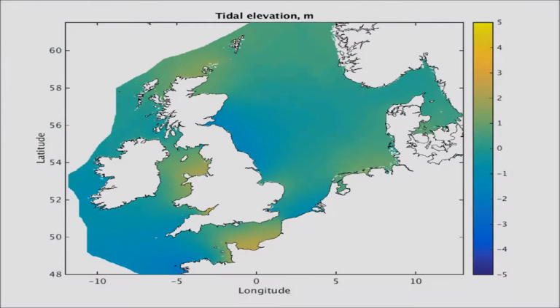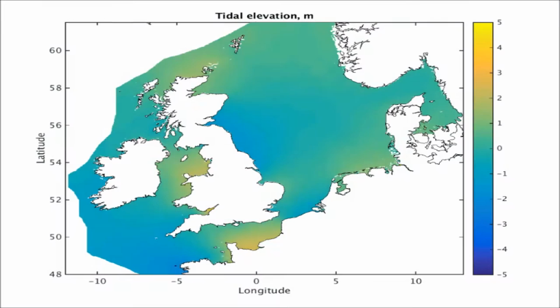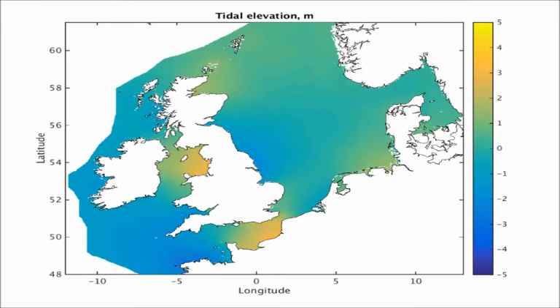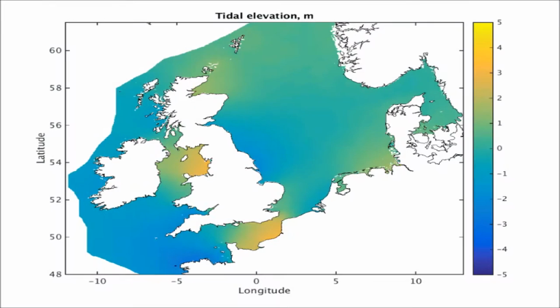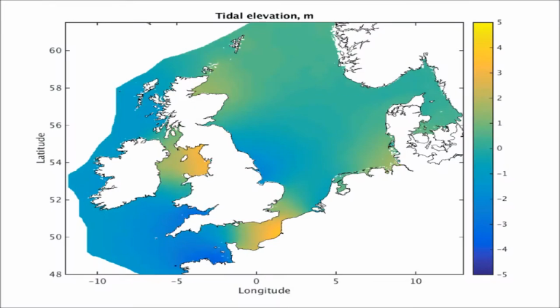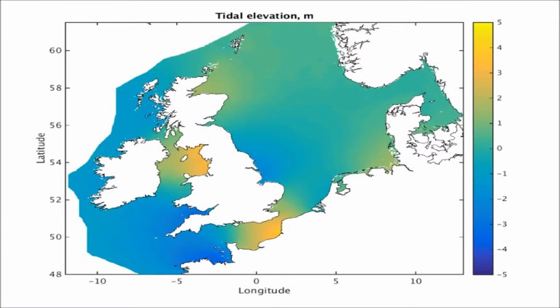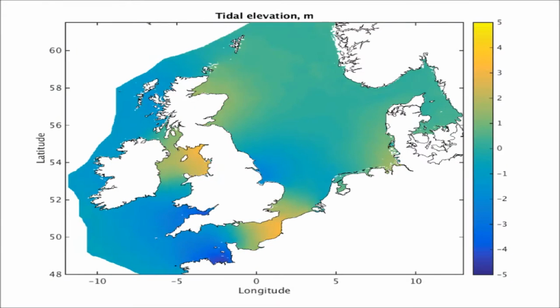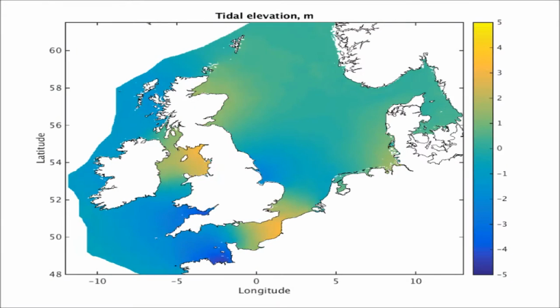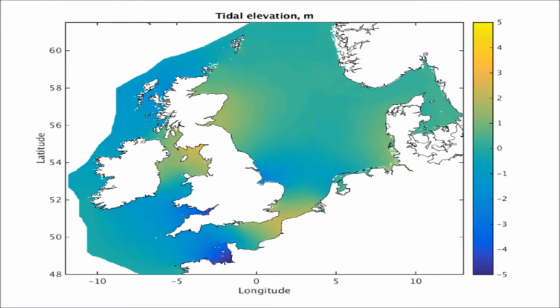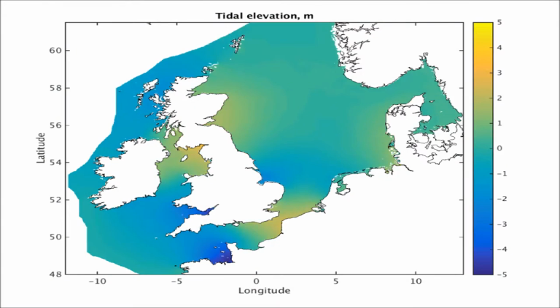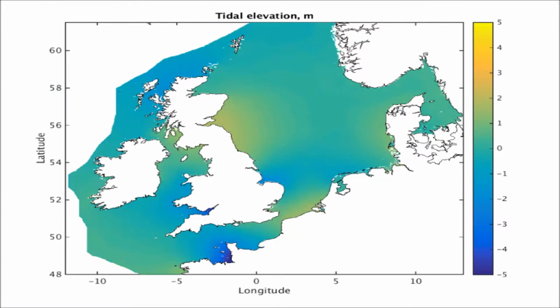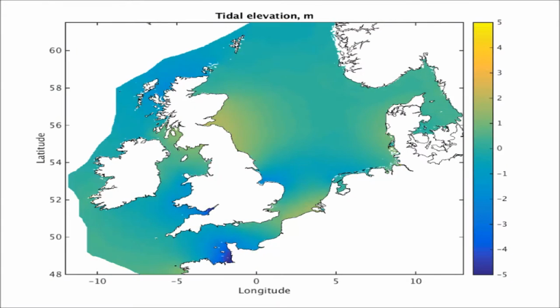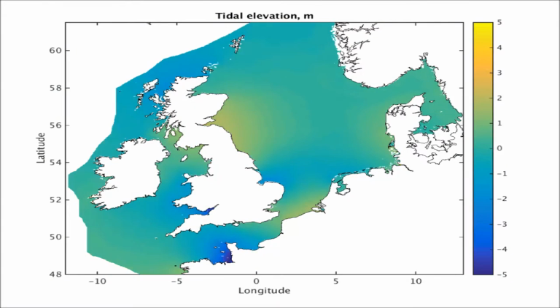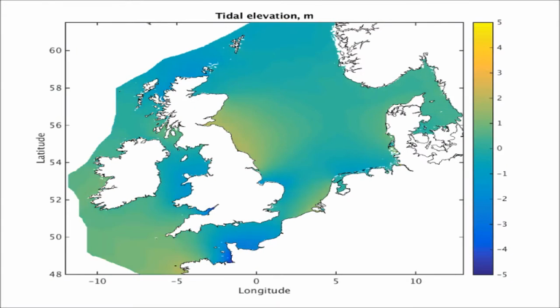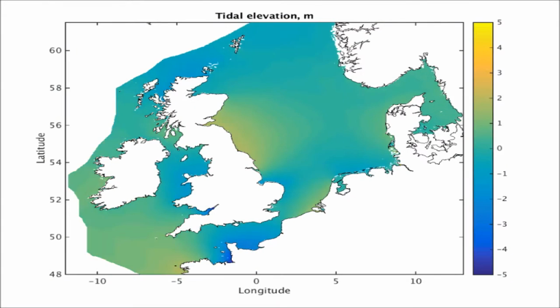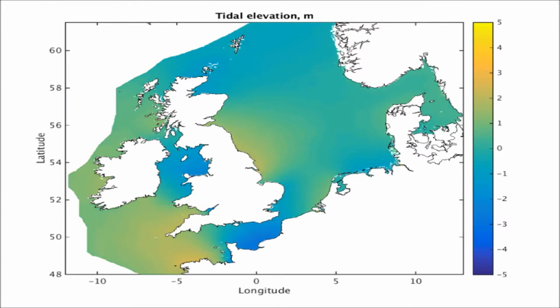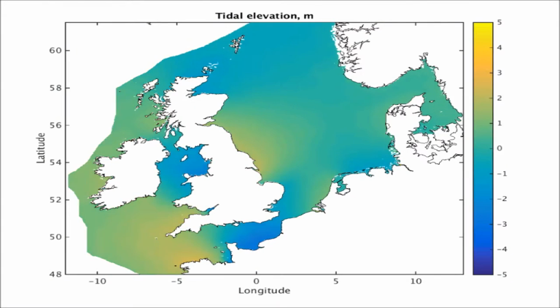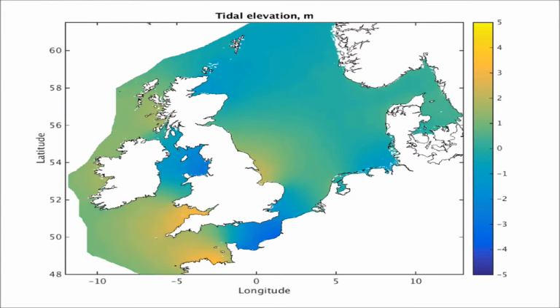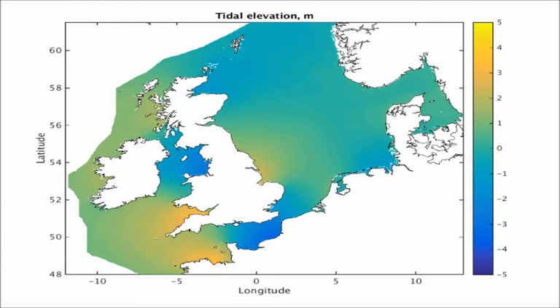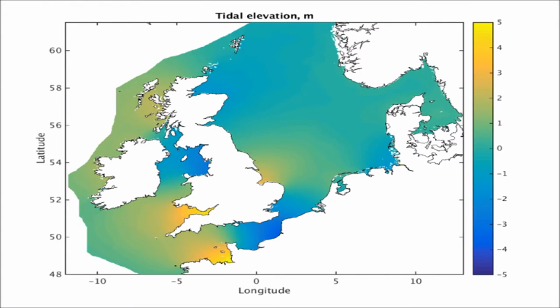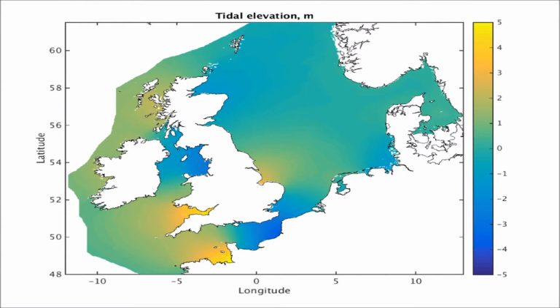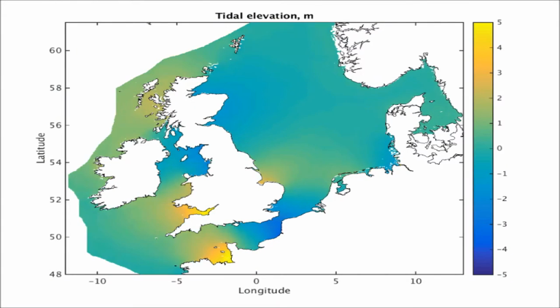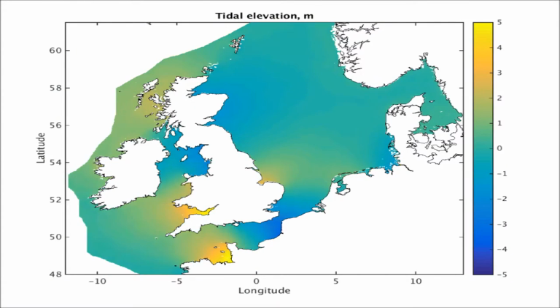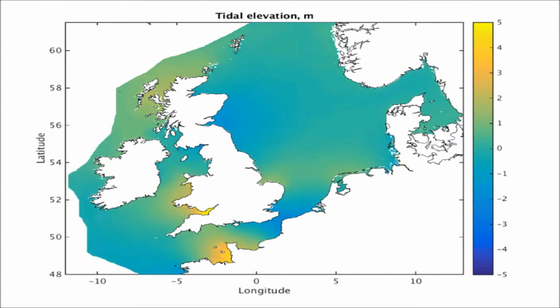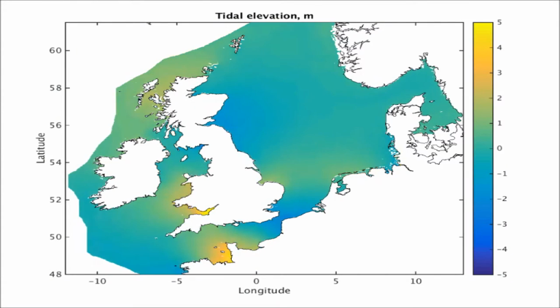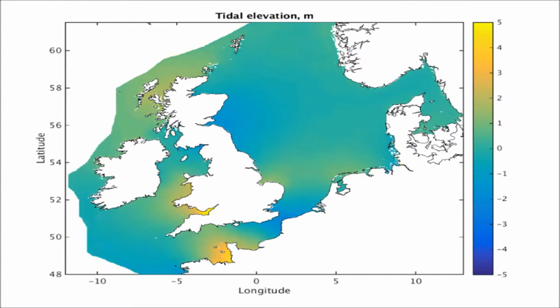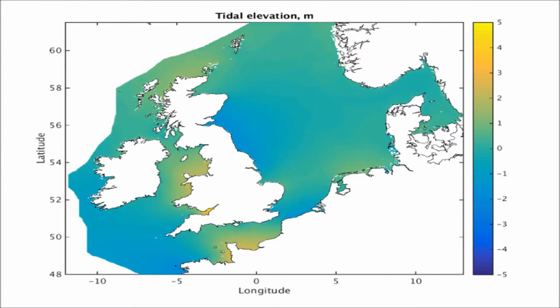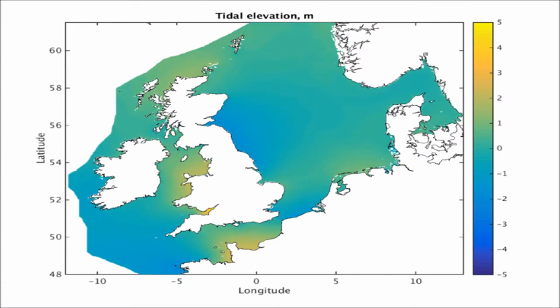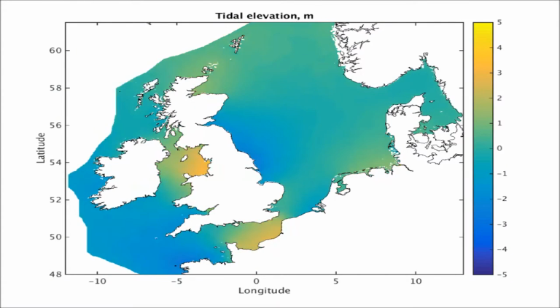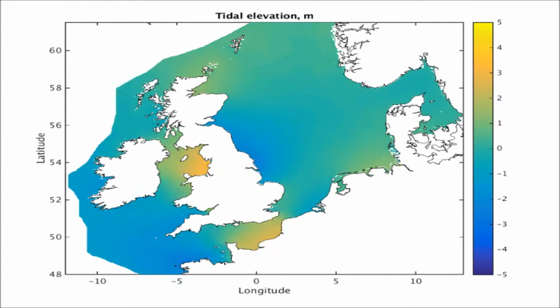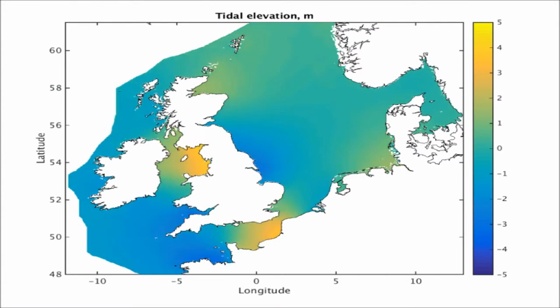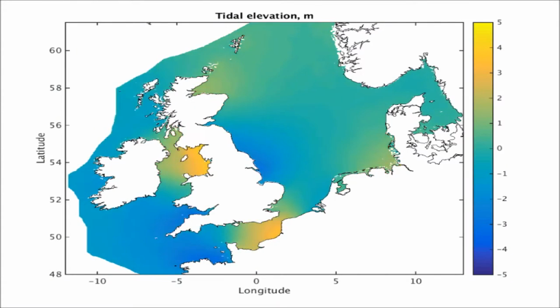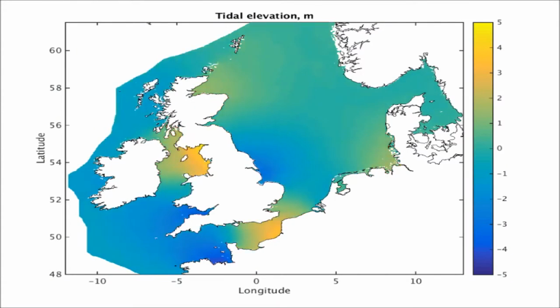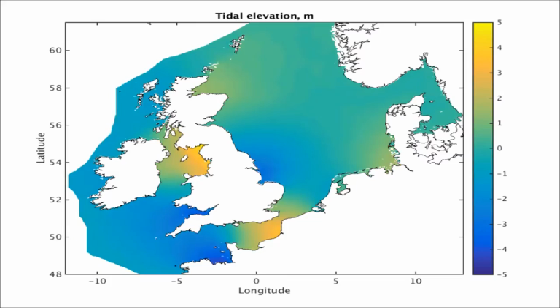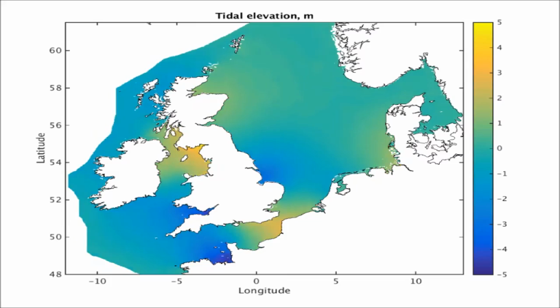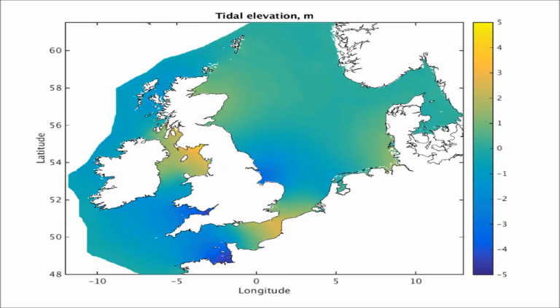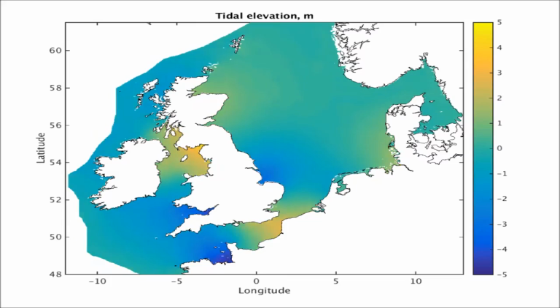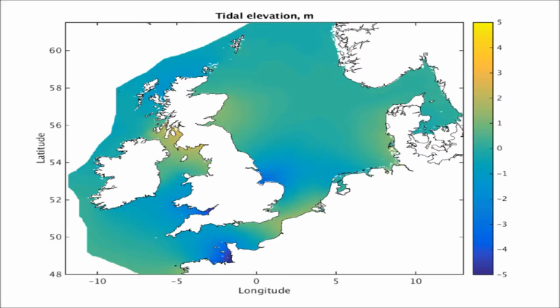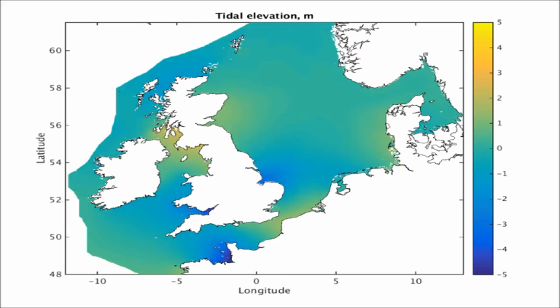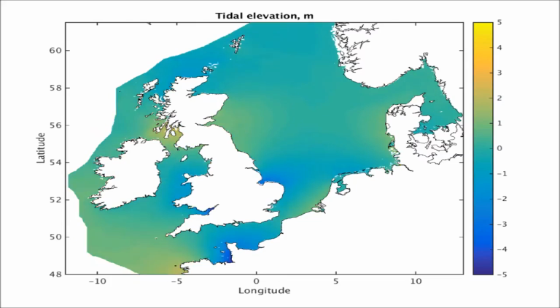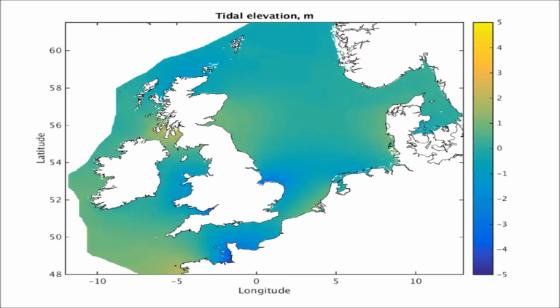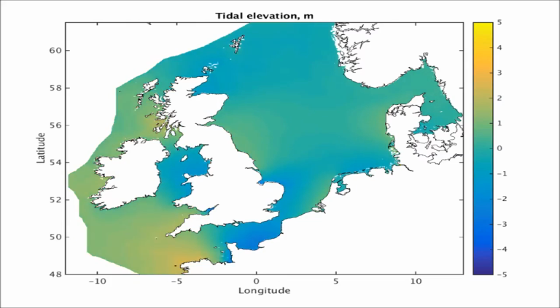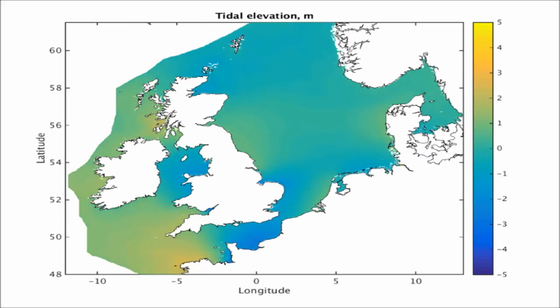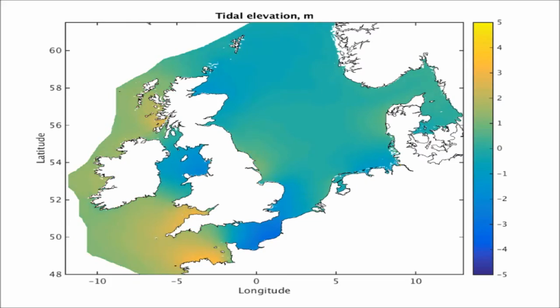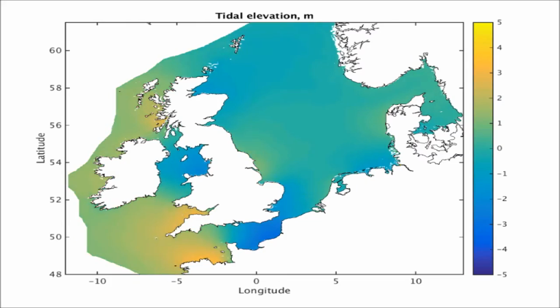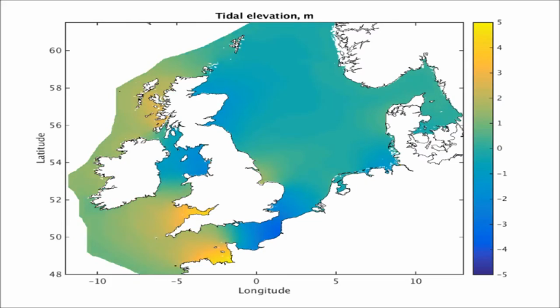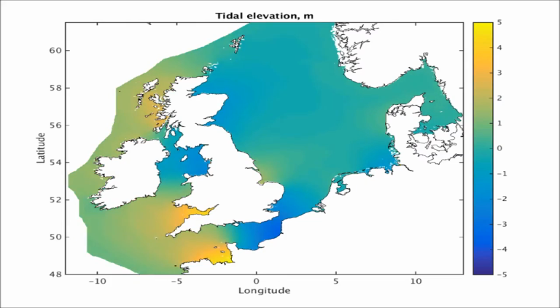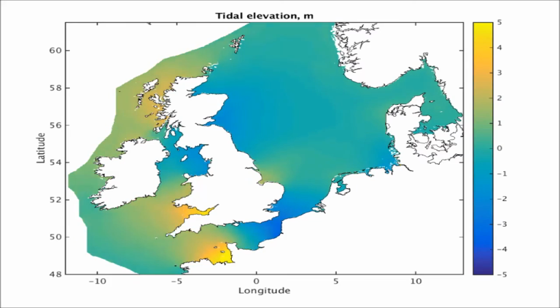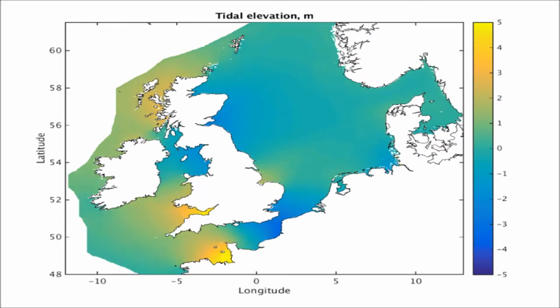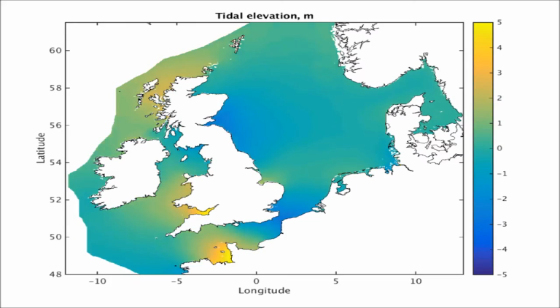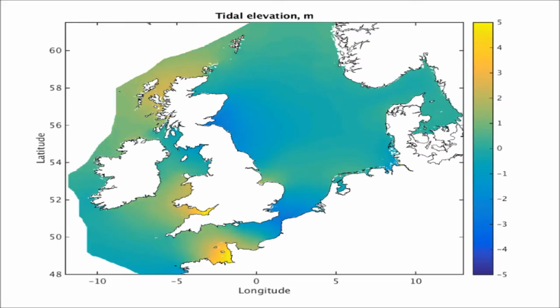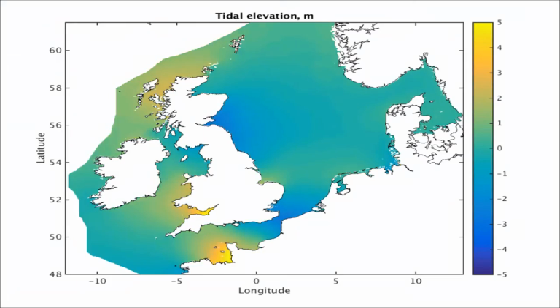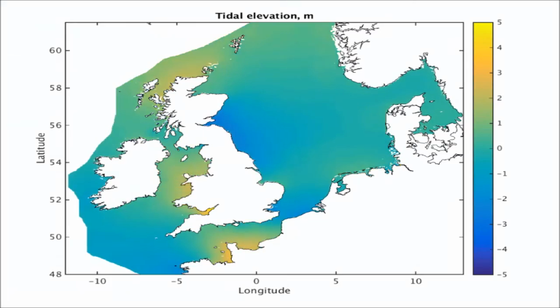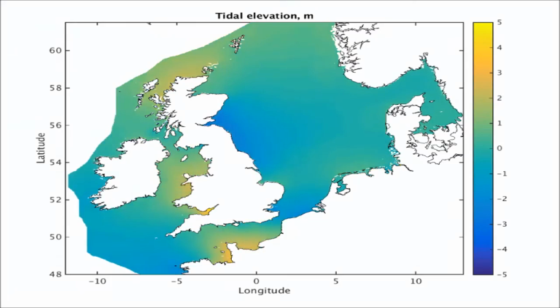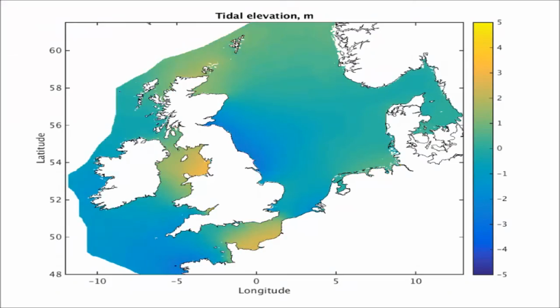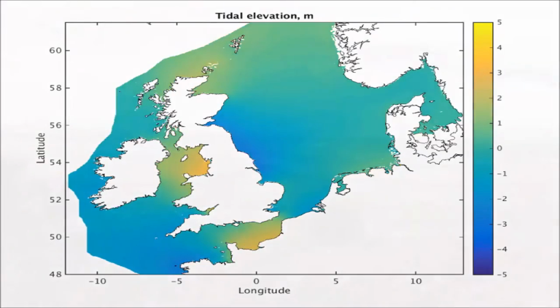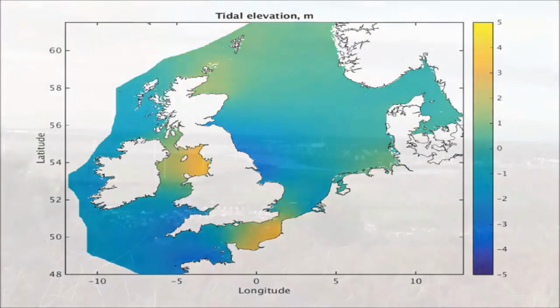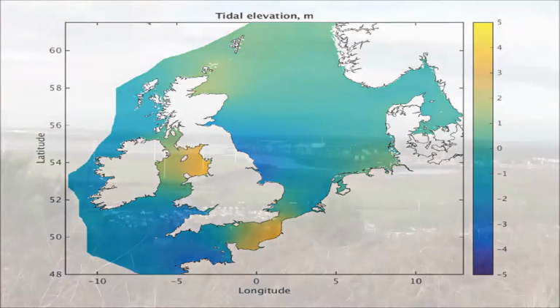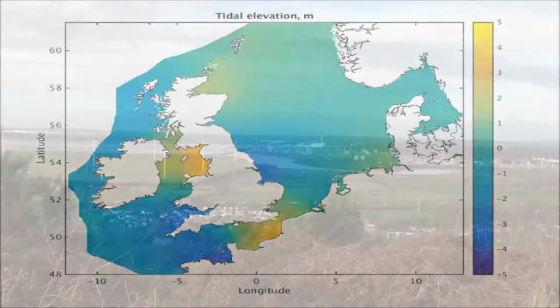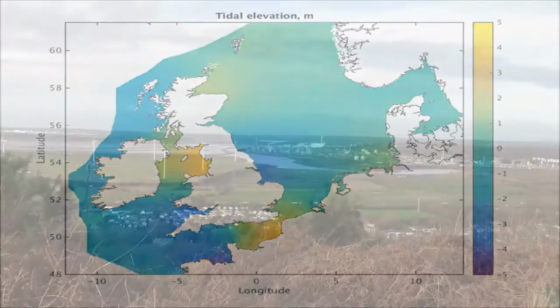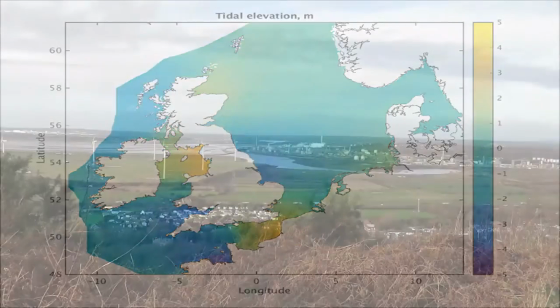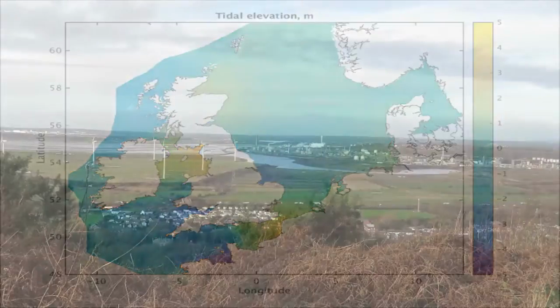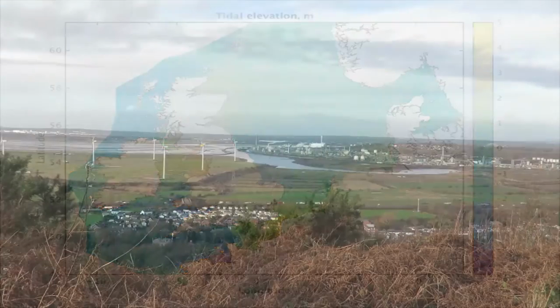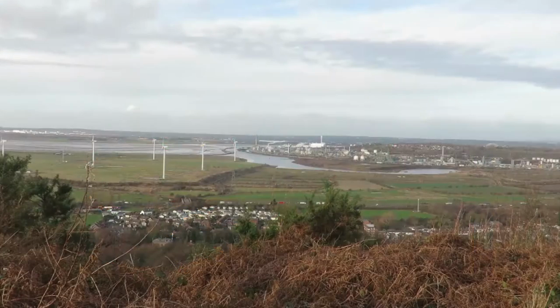It is important to model coastal circulation because this moves sediment and whatever else is in the water around our coastlines.